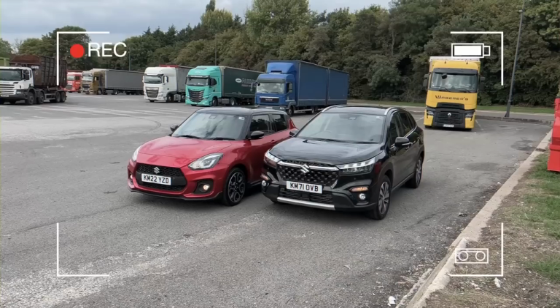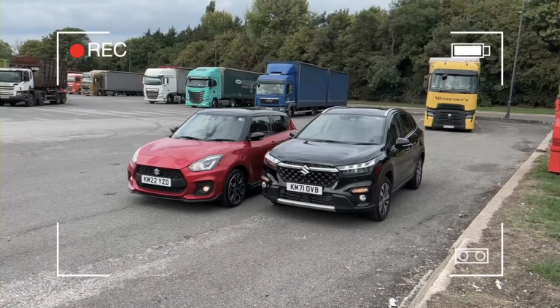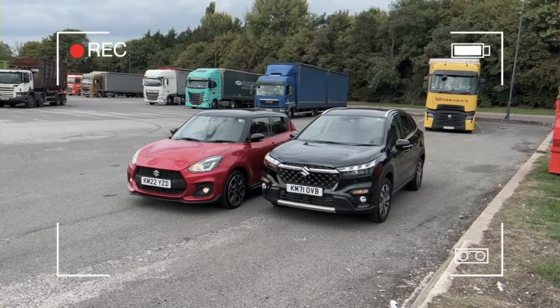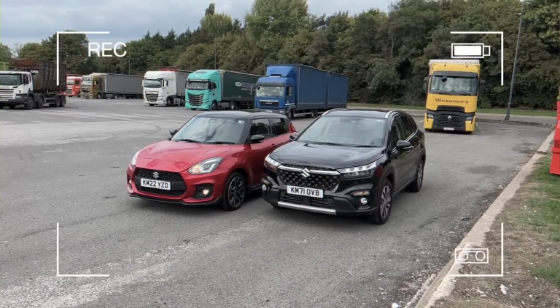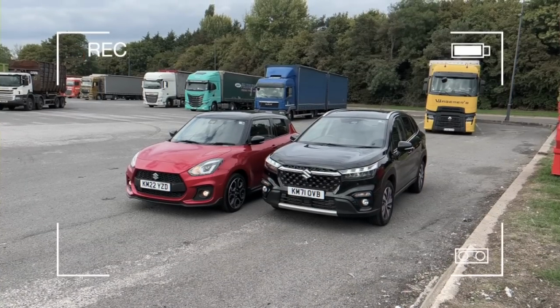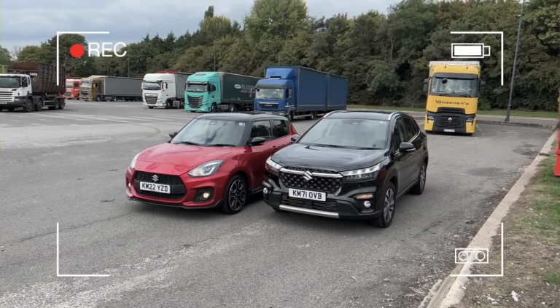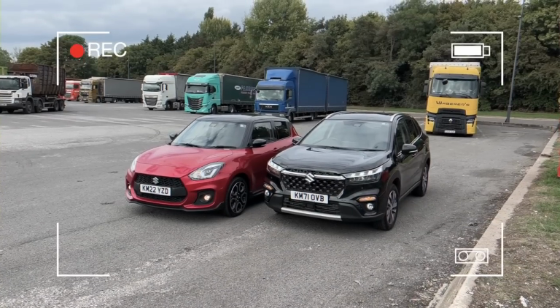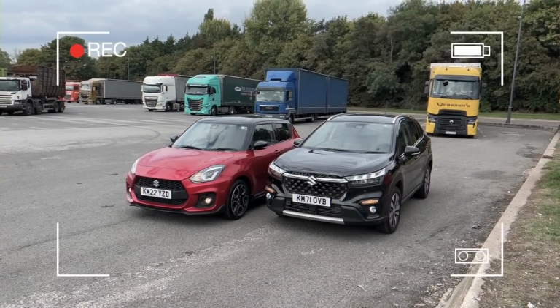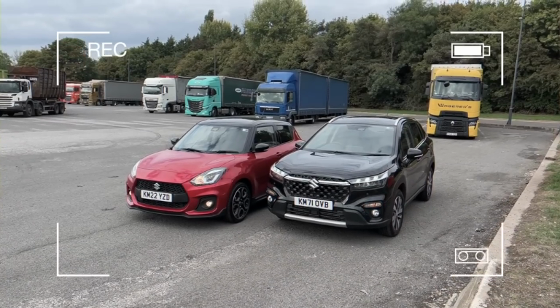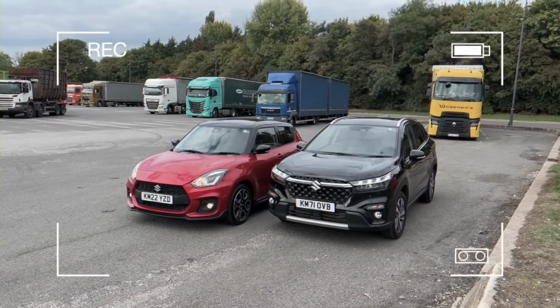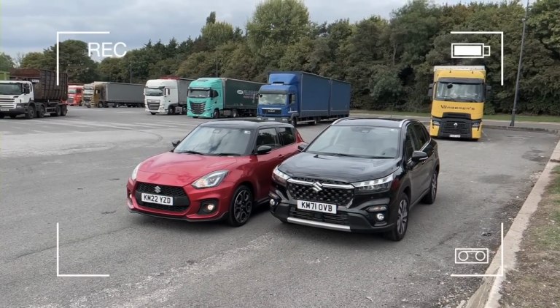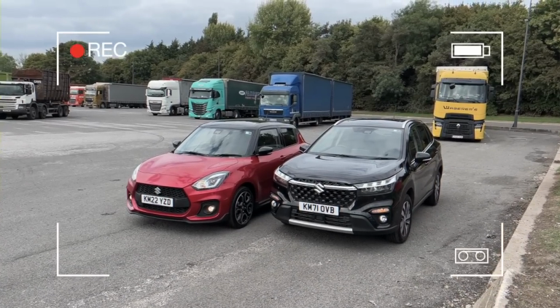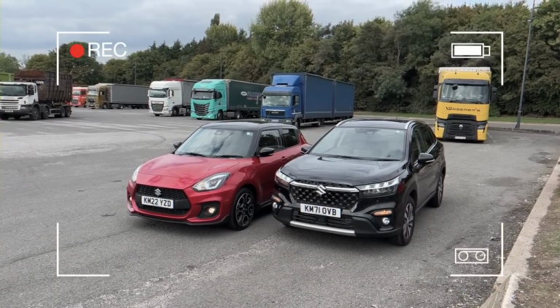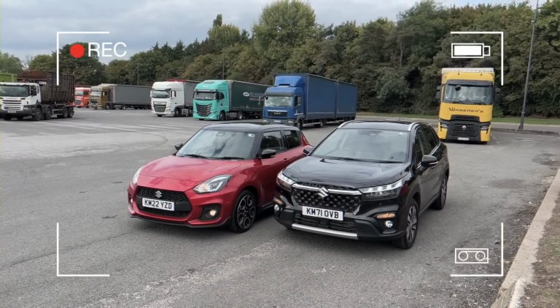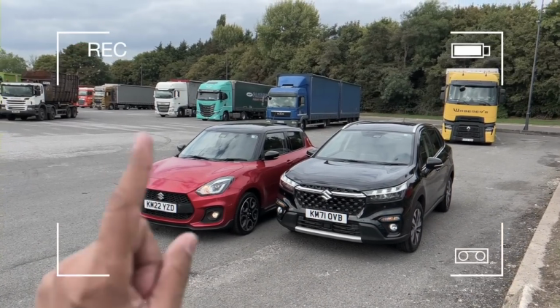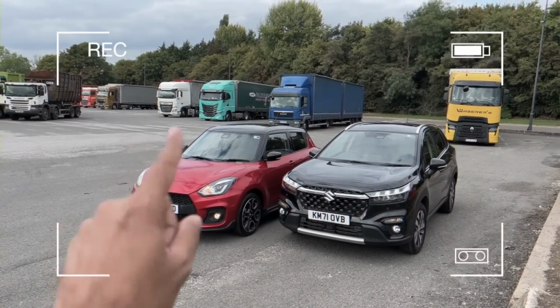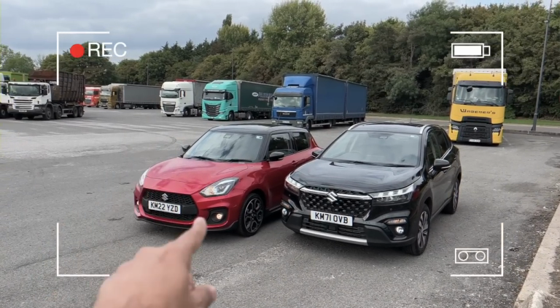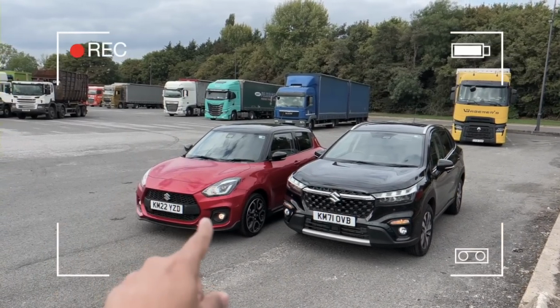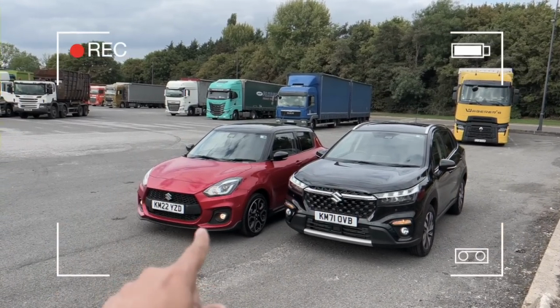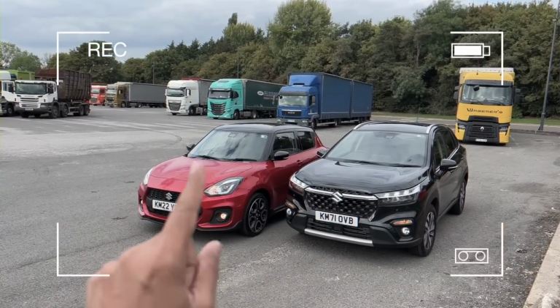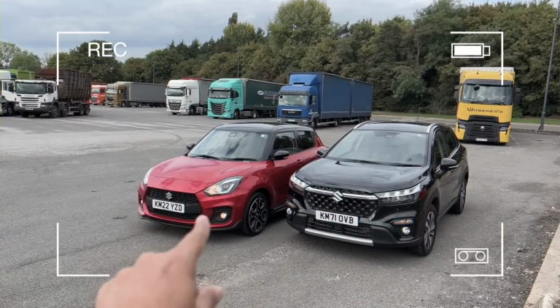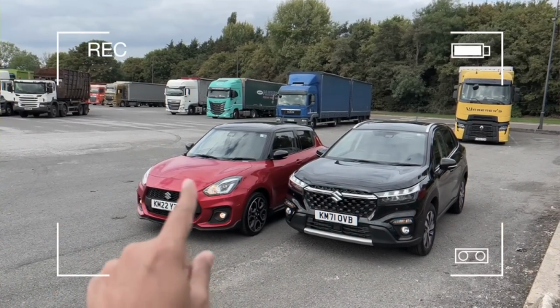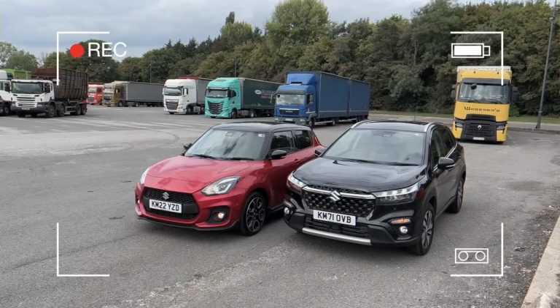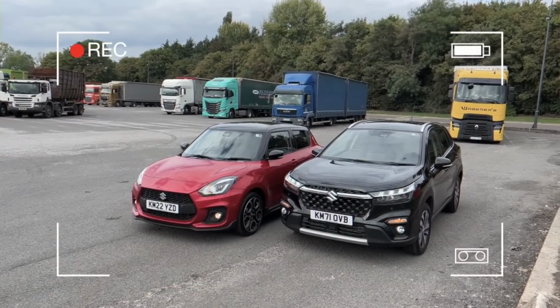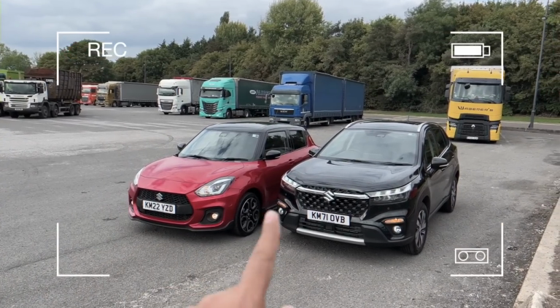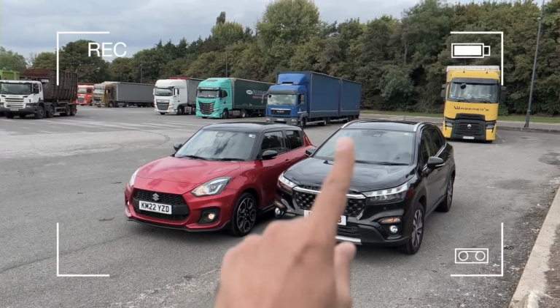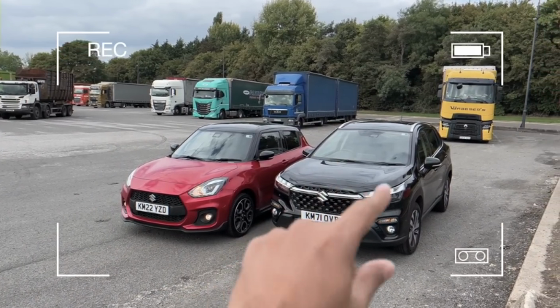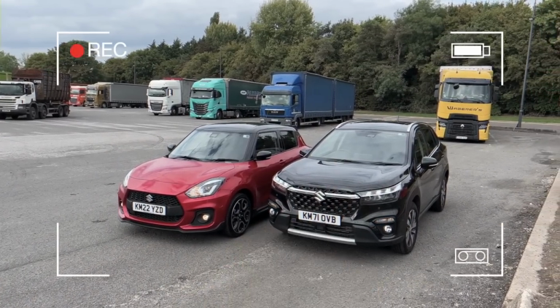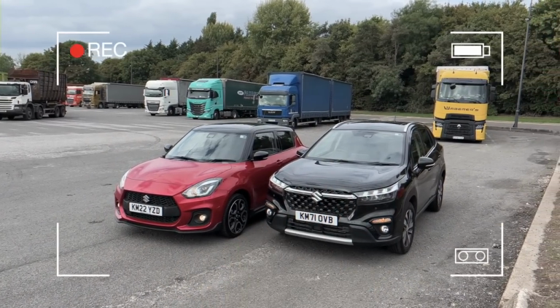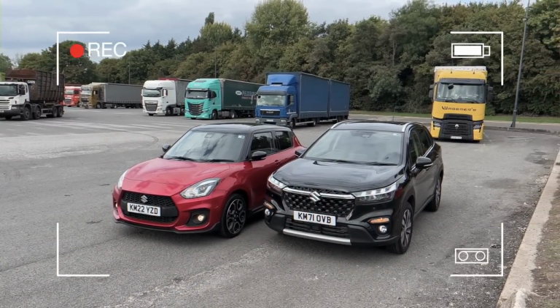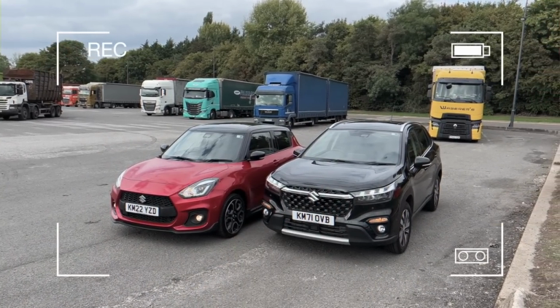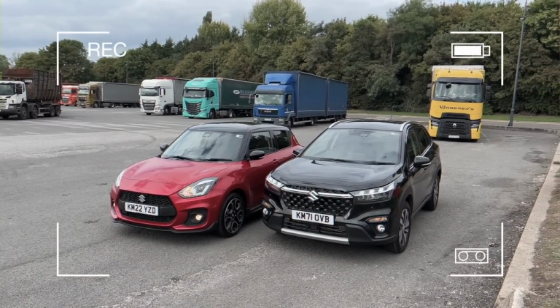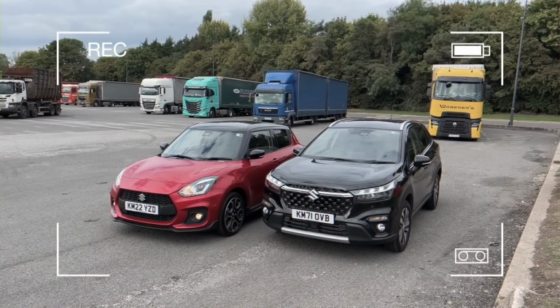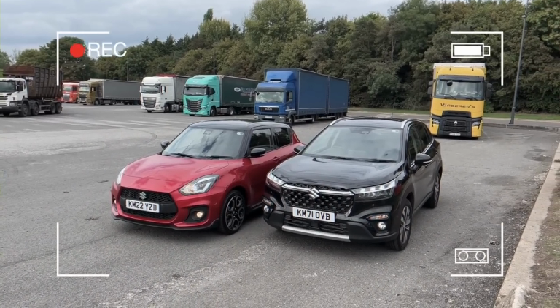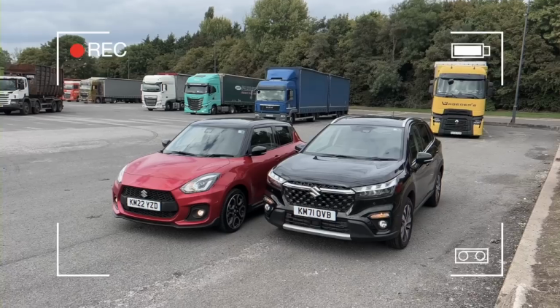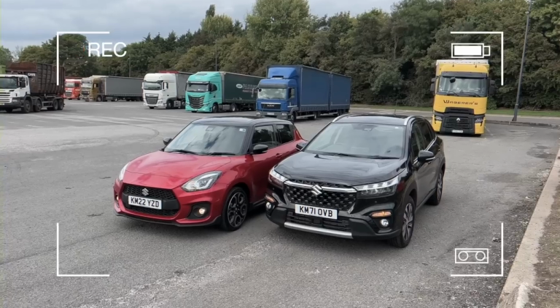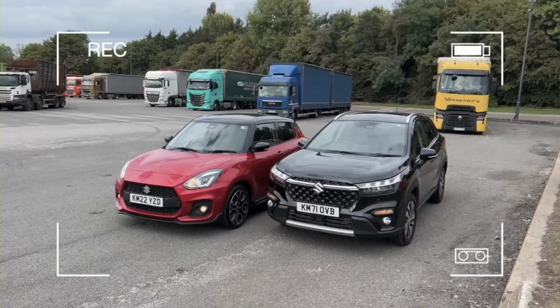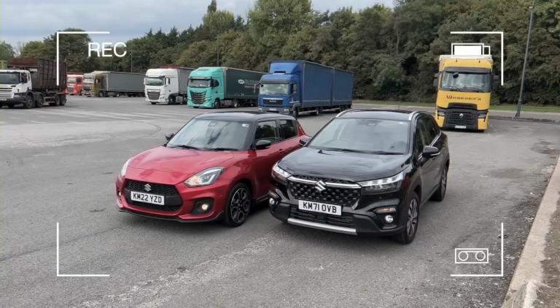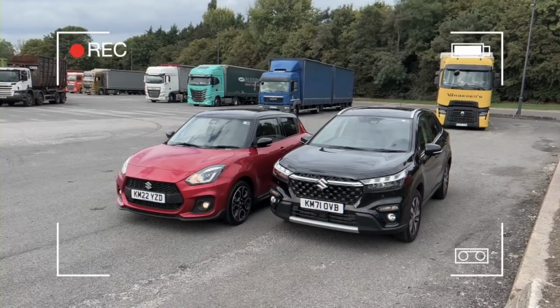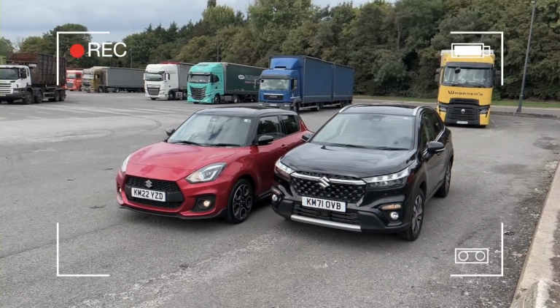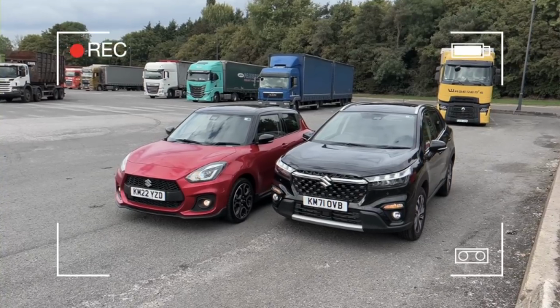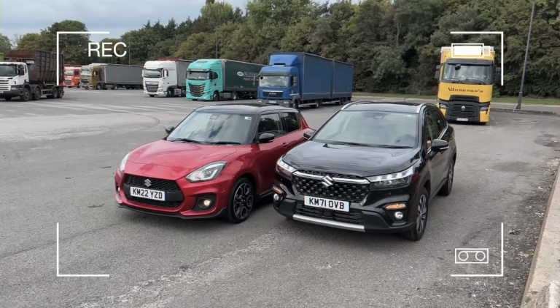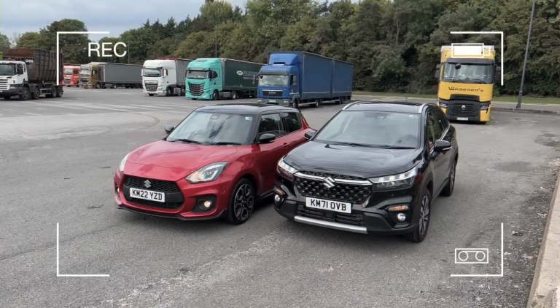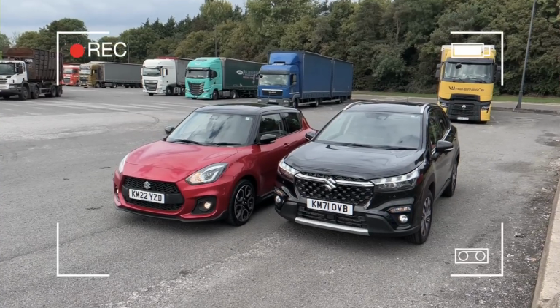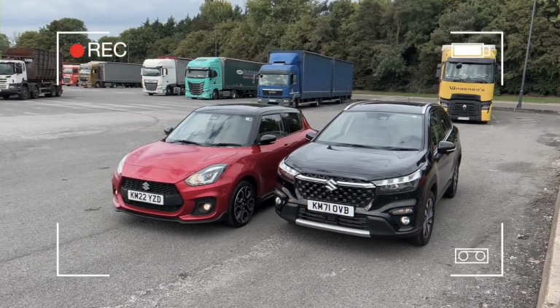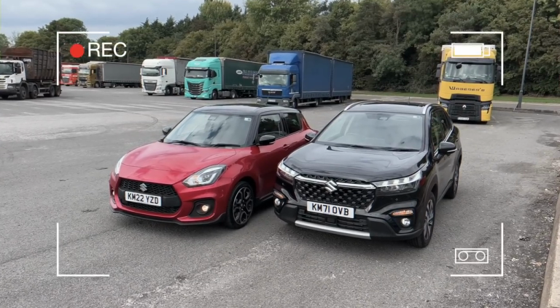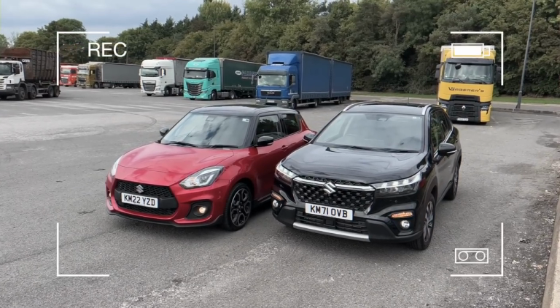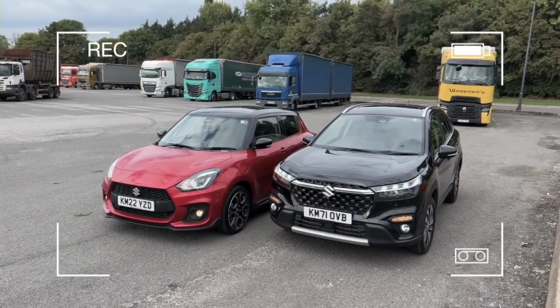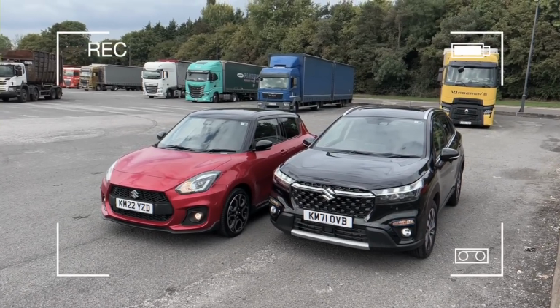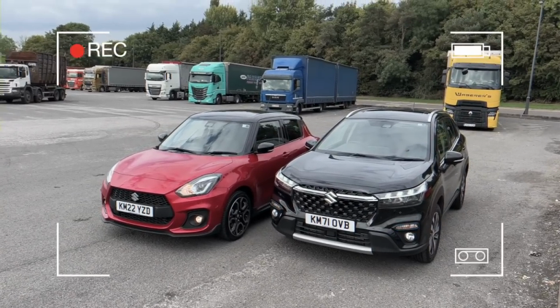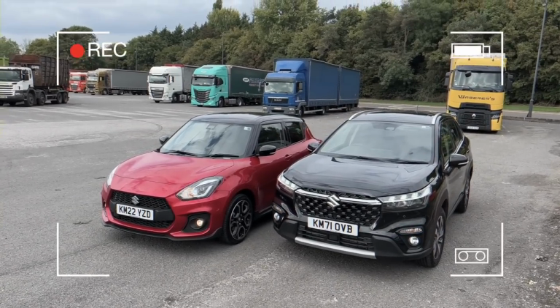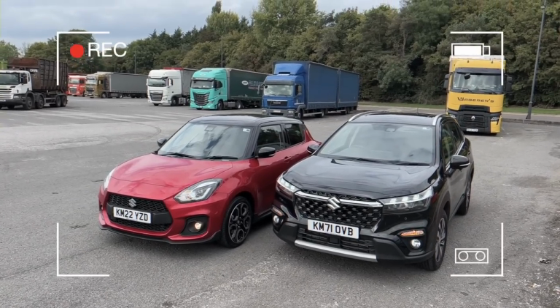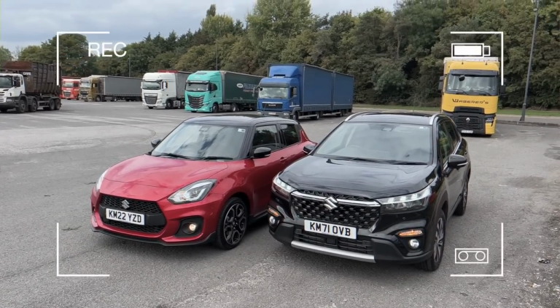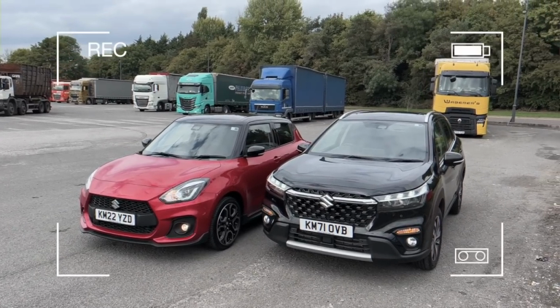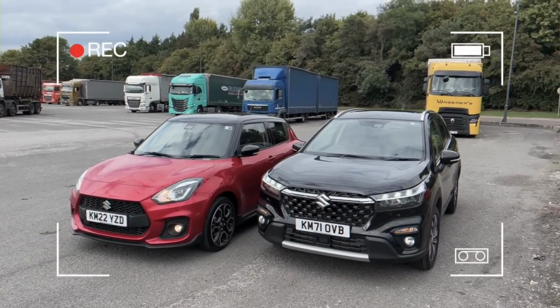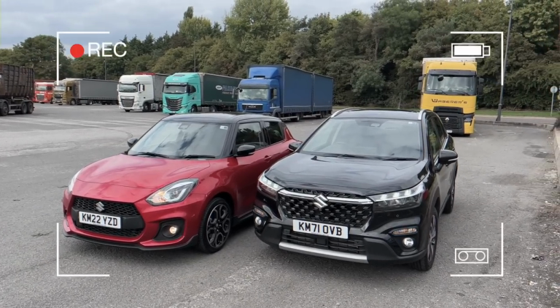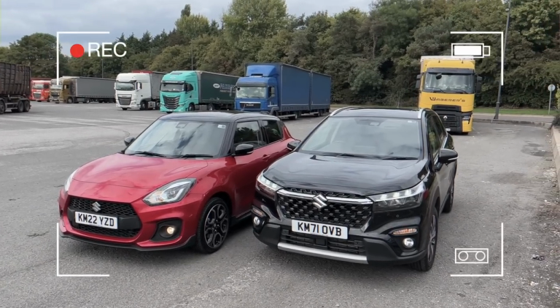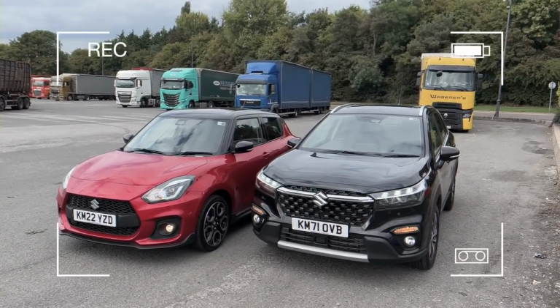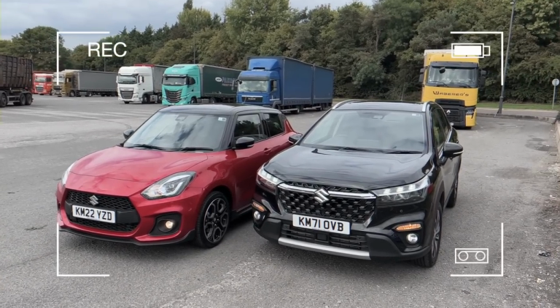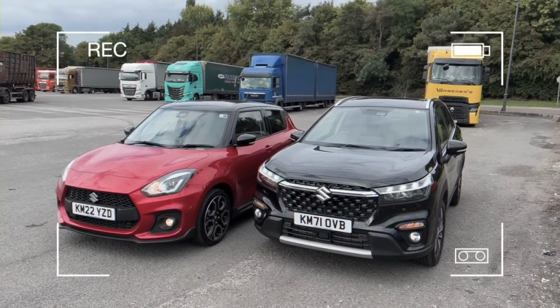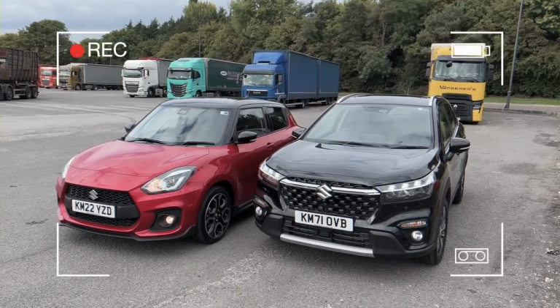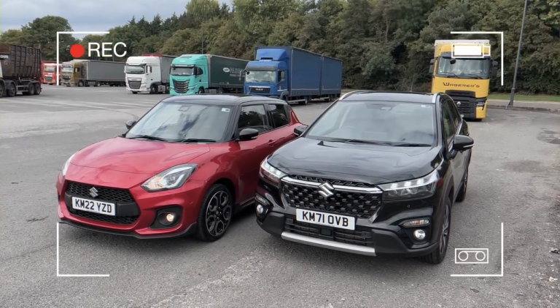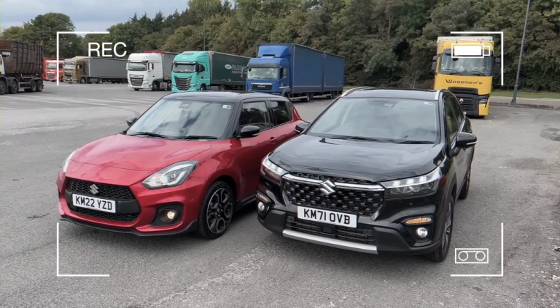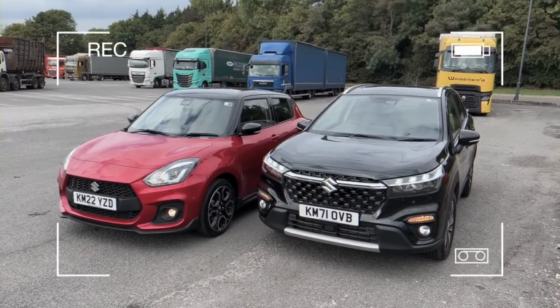Now in the UK we have got the Suzuki Swift Sport and the Suzuki SX4 S-Cross. These cars will be with us for the next four or five days at least.